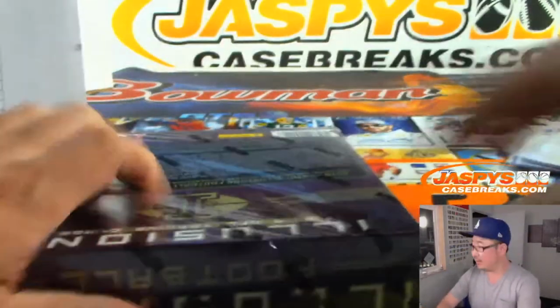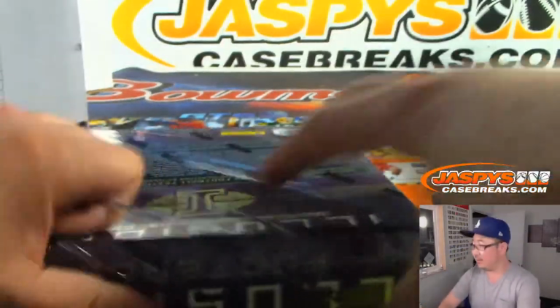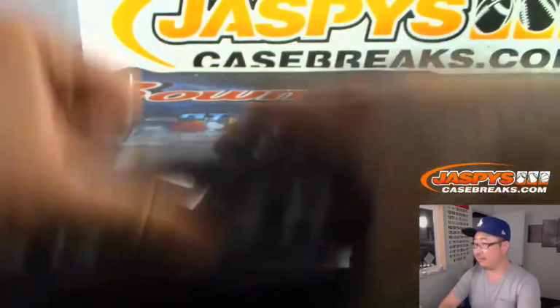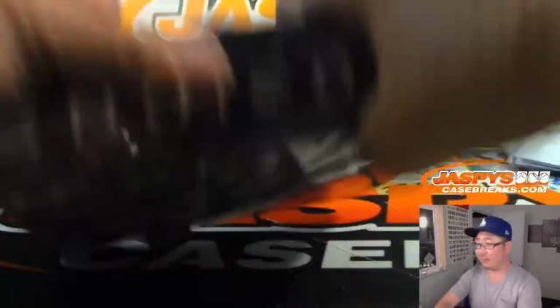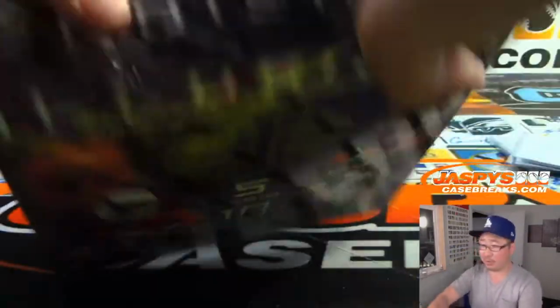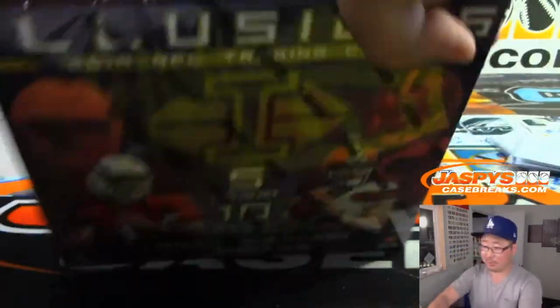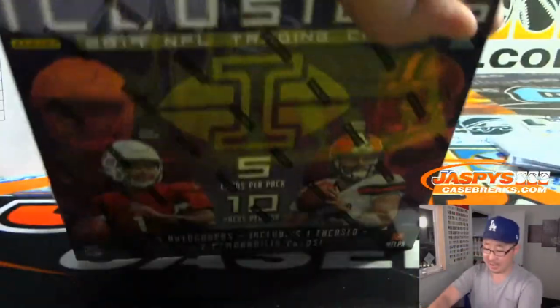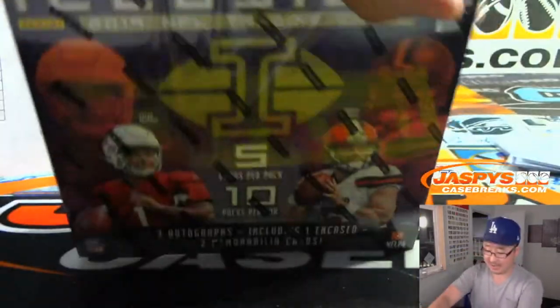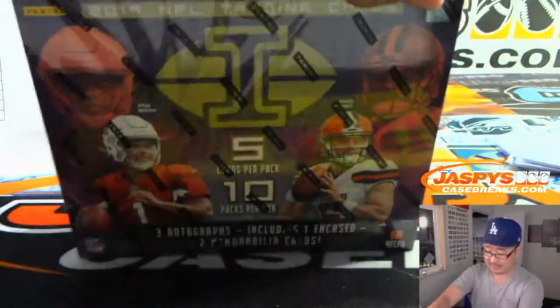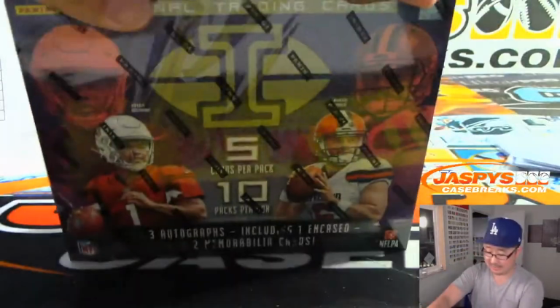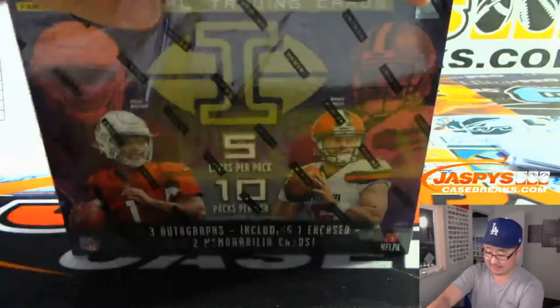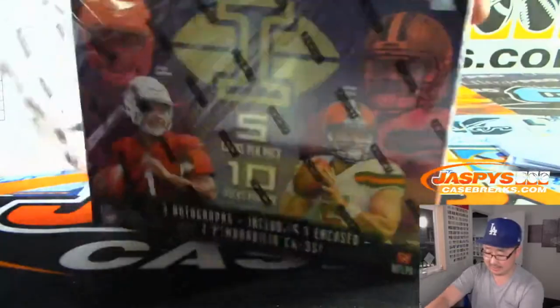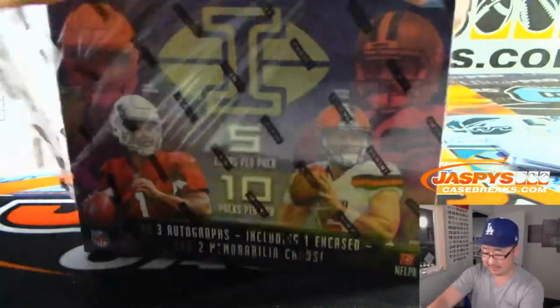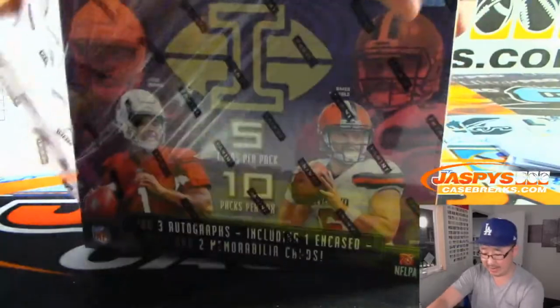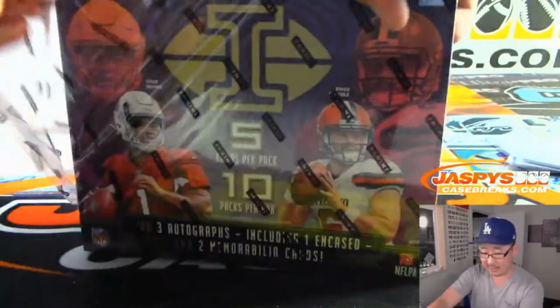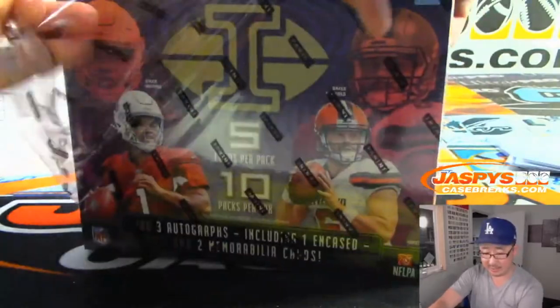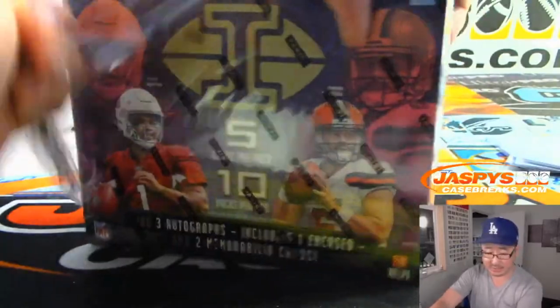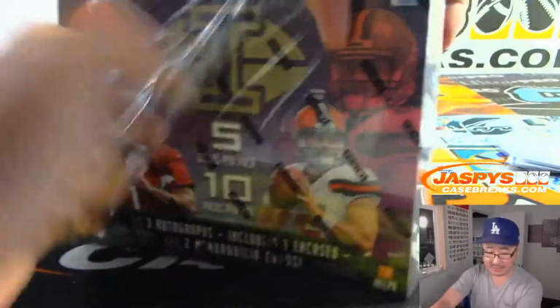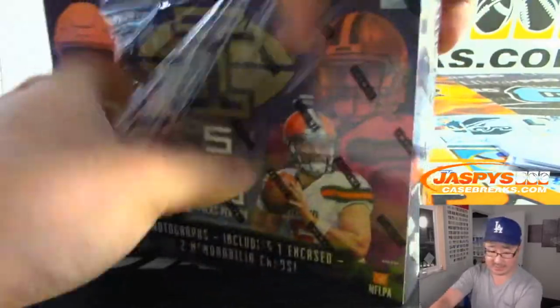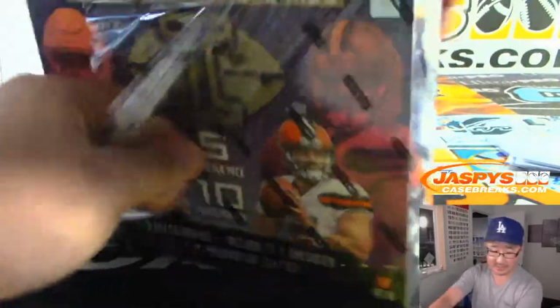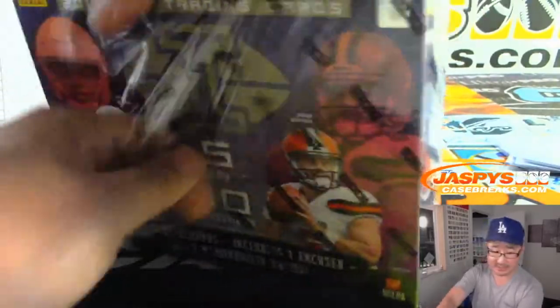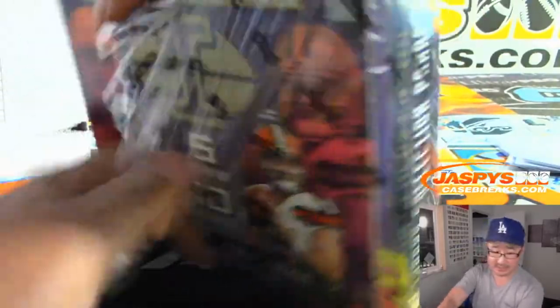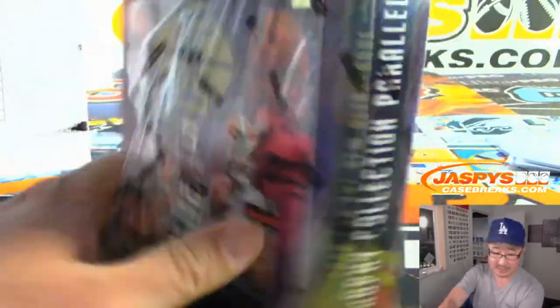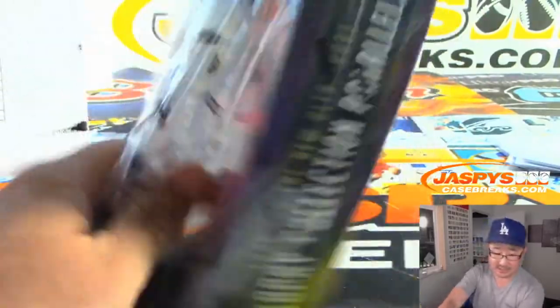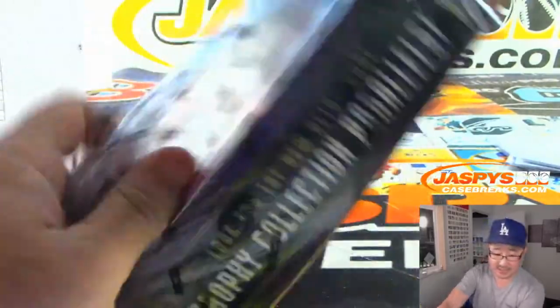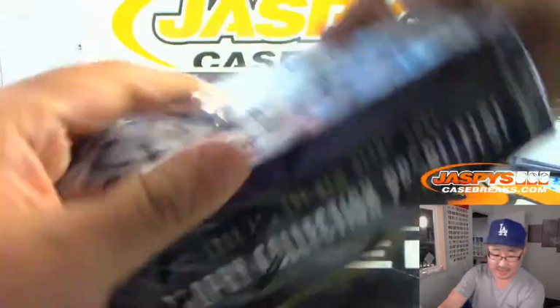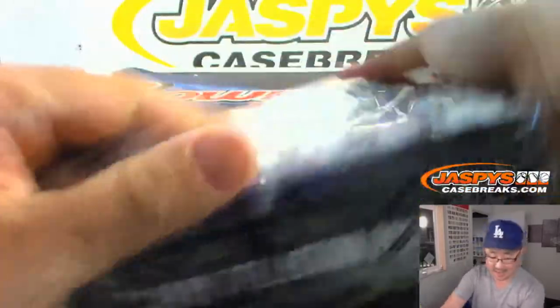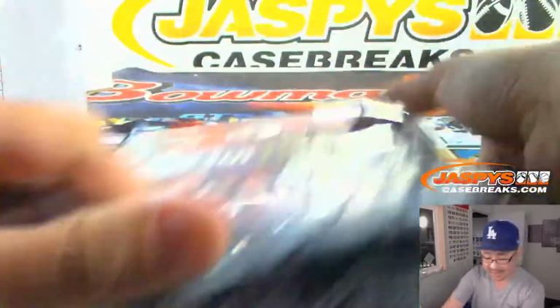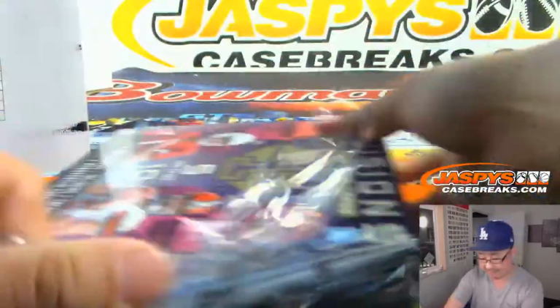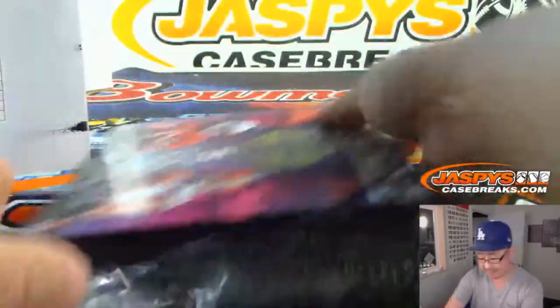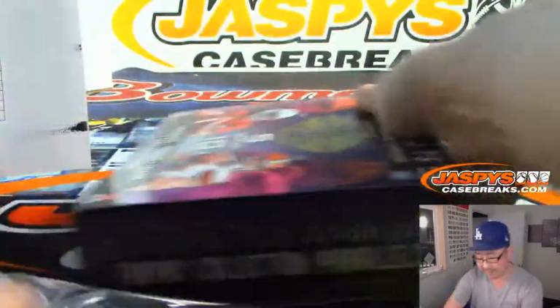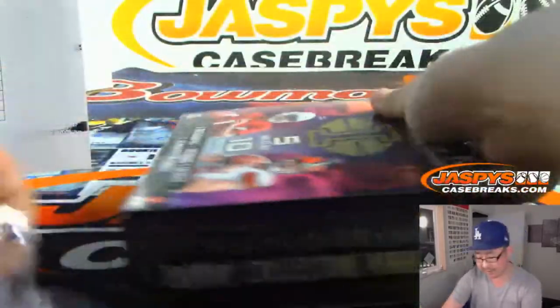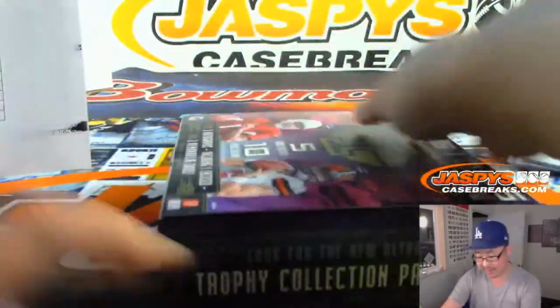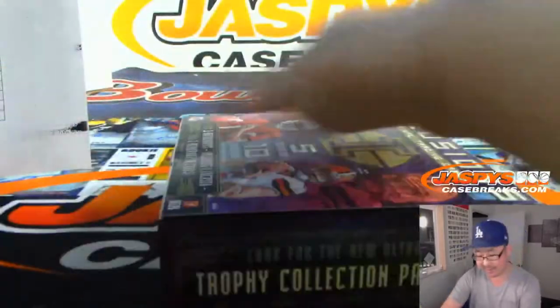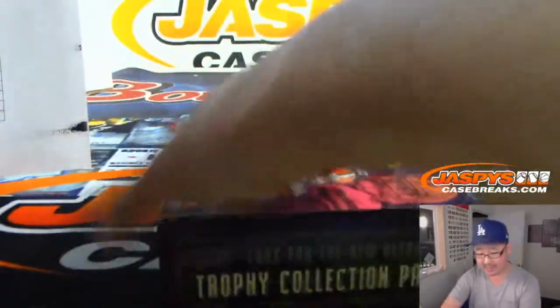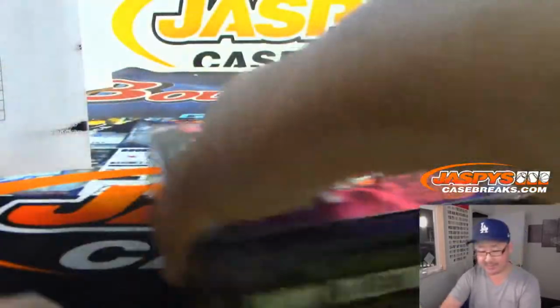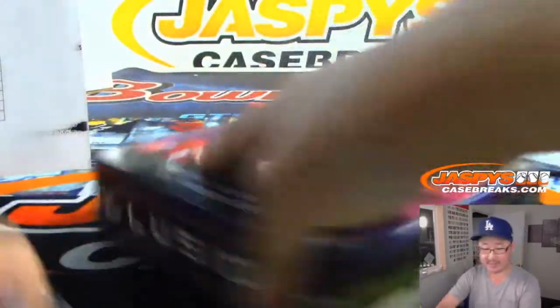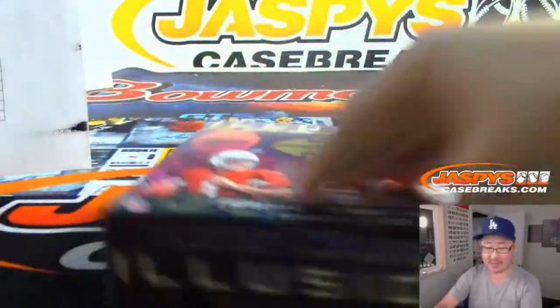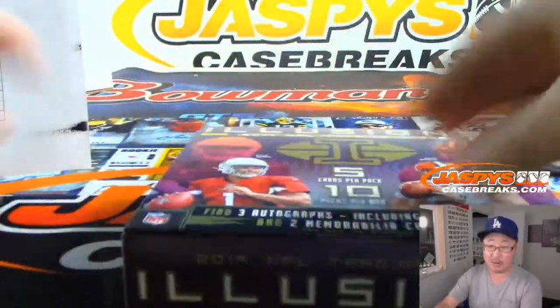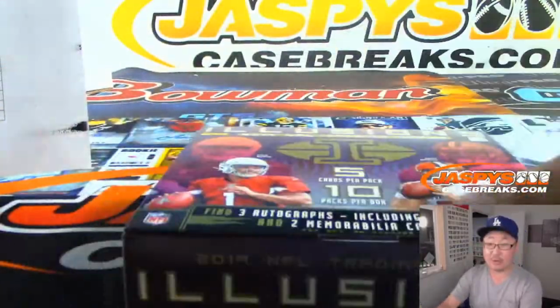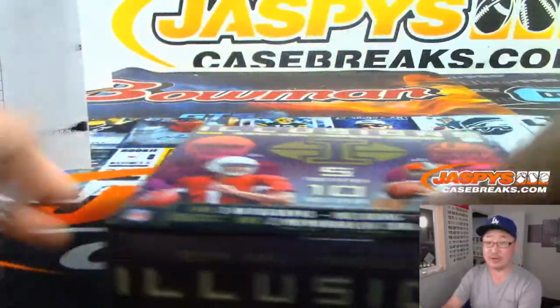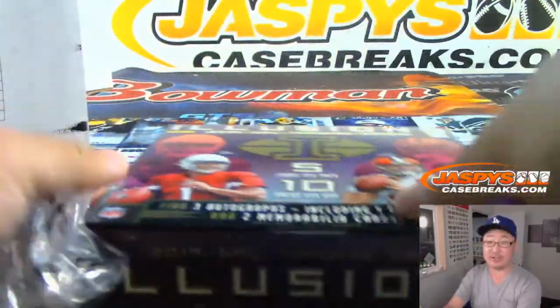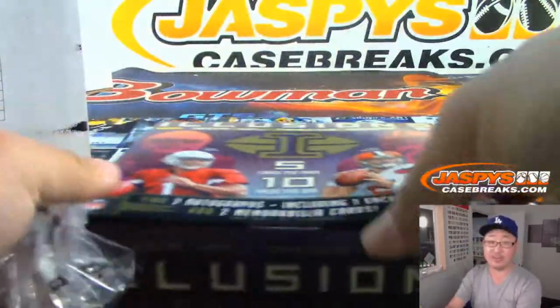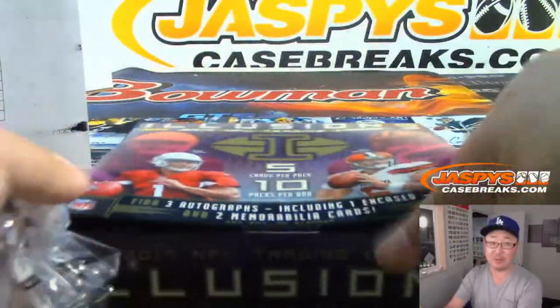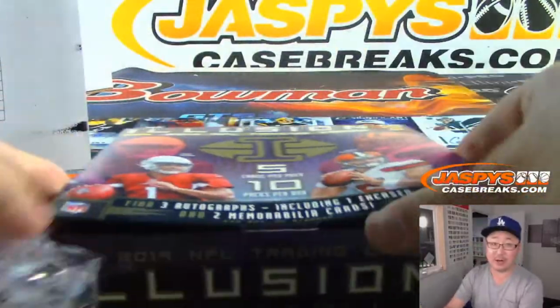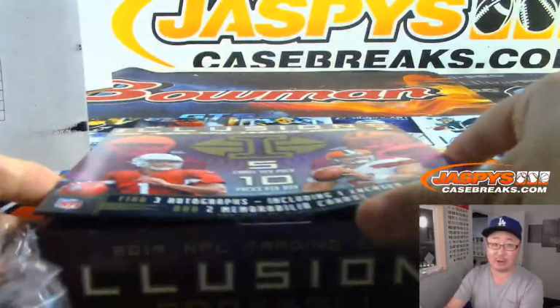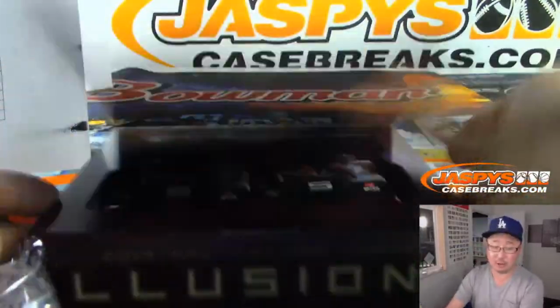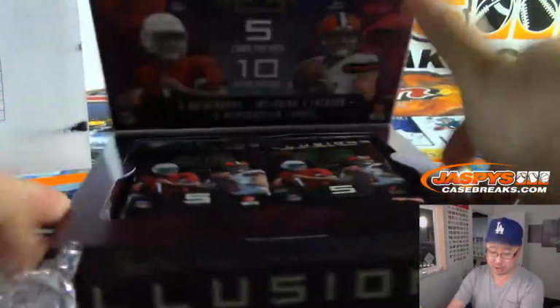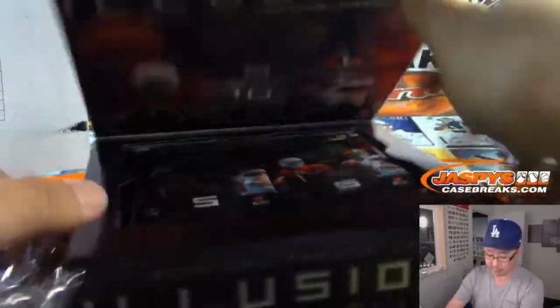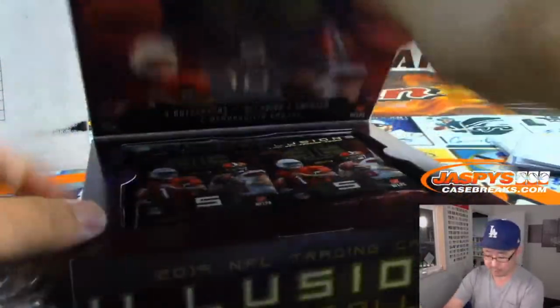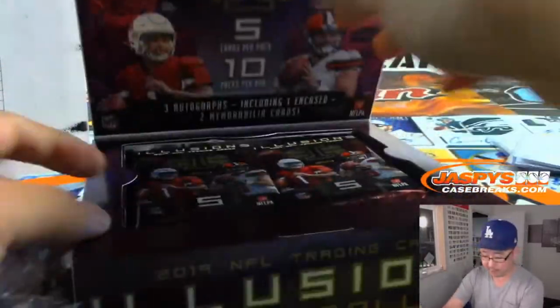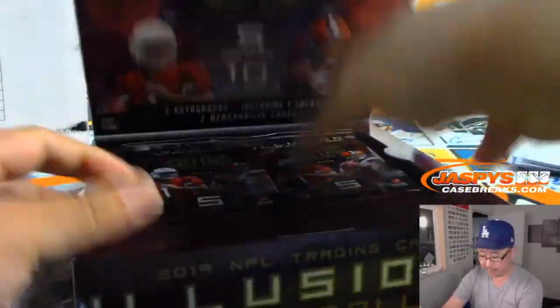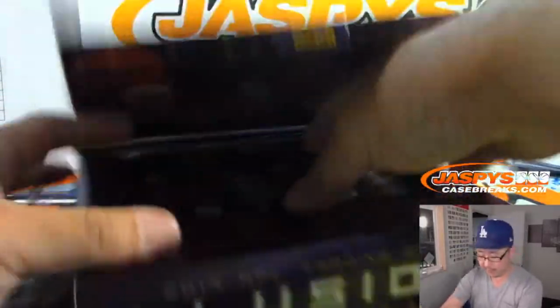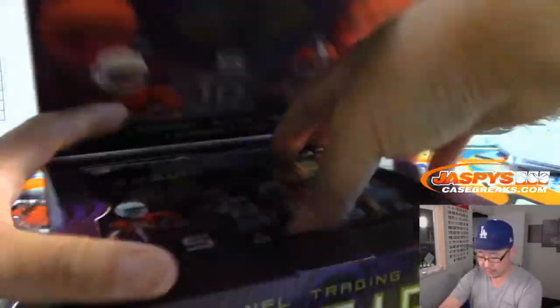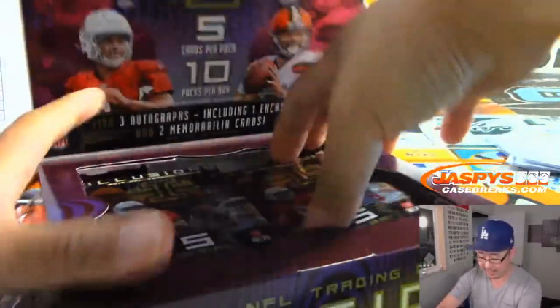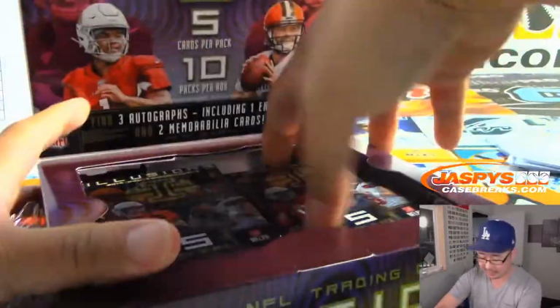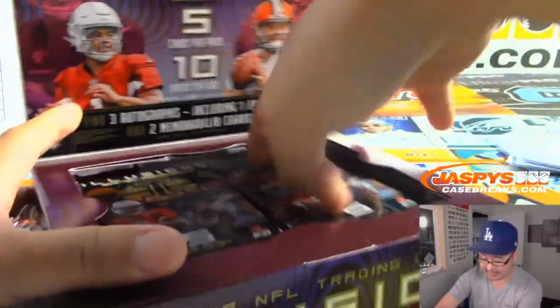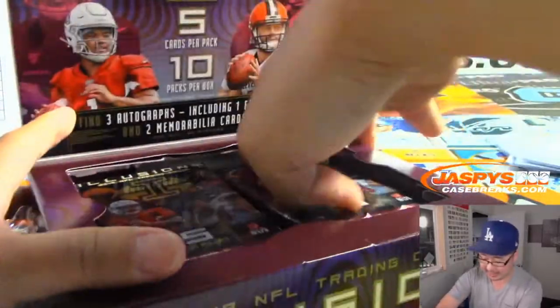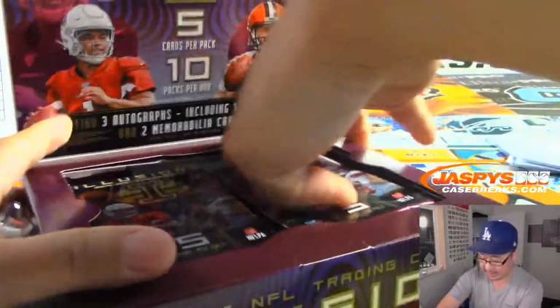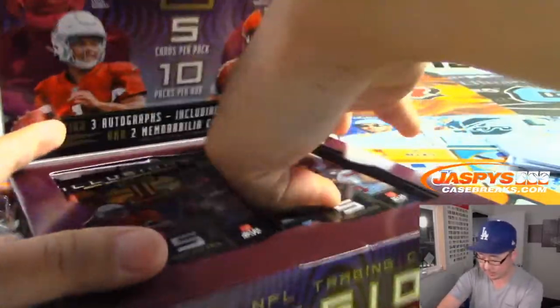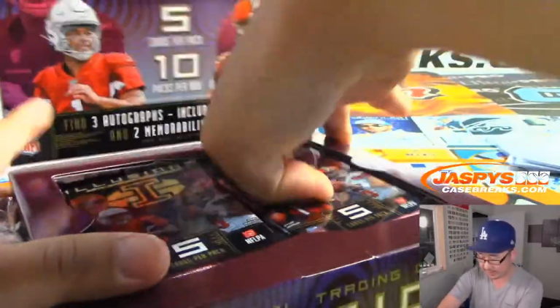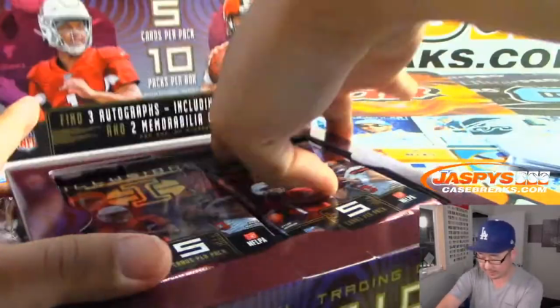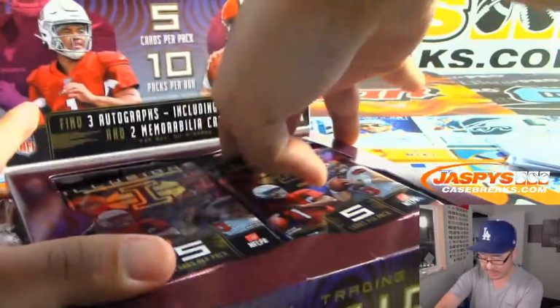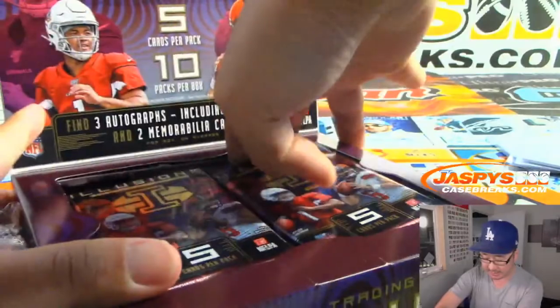Fourth box, final box. This is half inner case, pick your team one — Illusions Football, JaspiesCaseBreaks.com. Second half in the store.